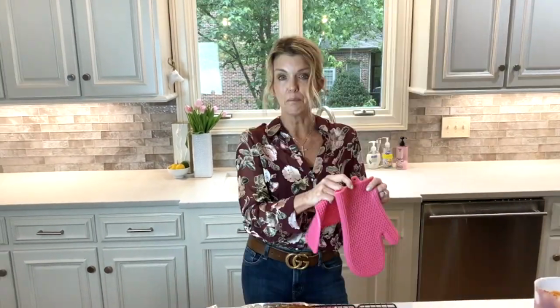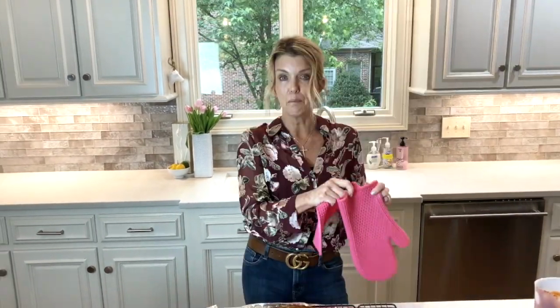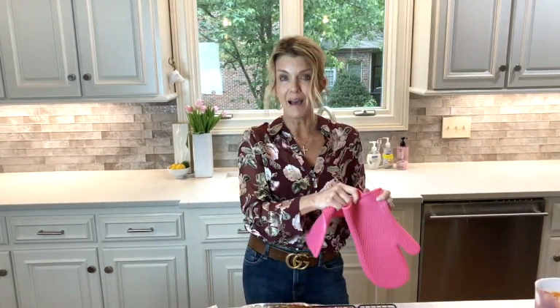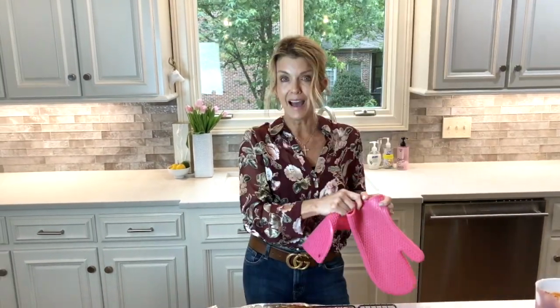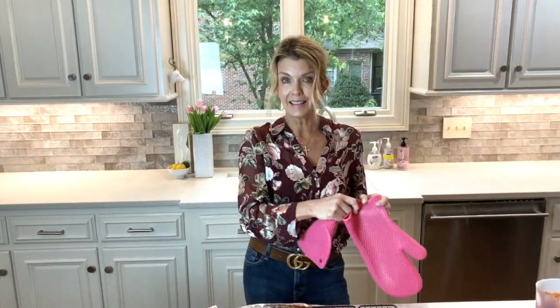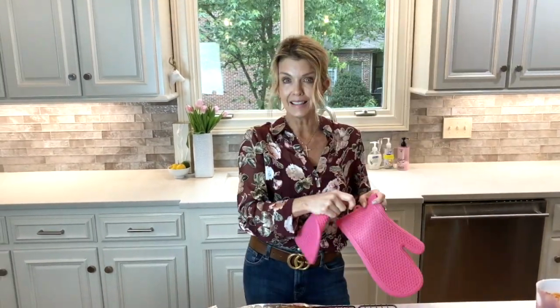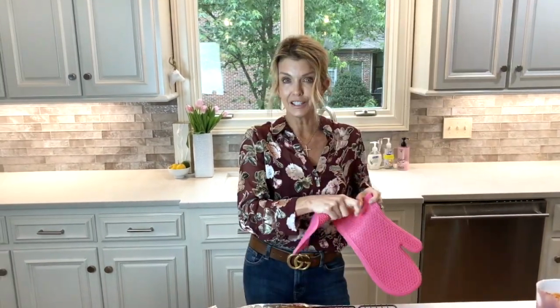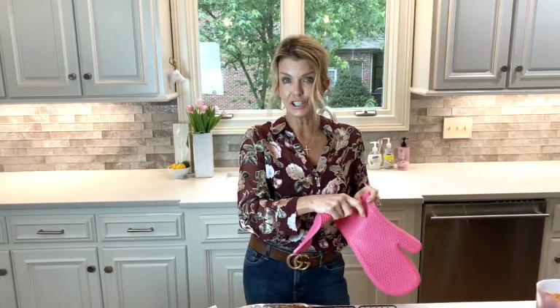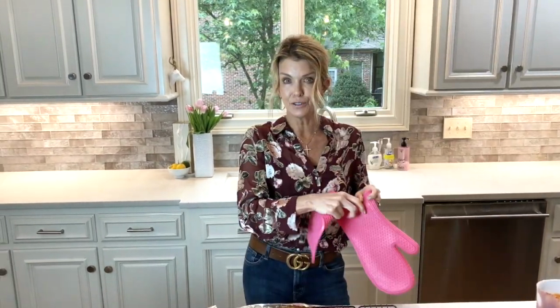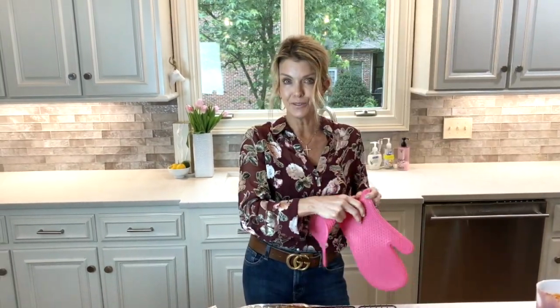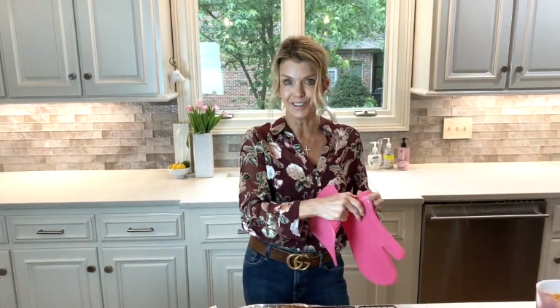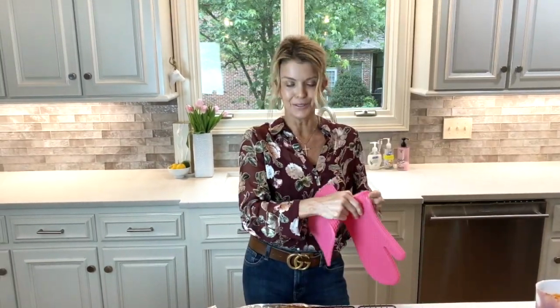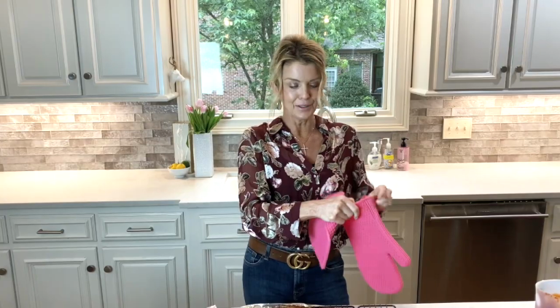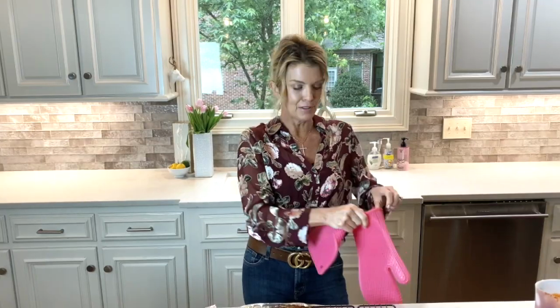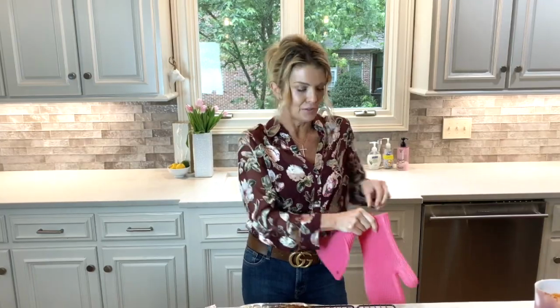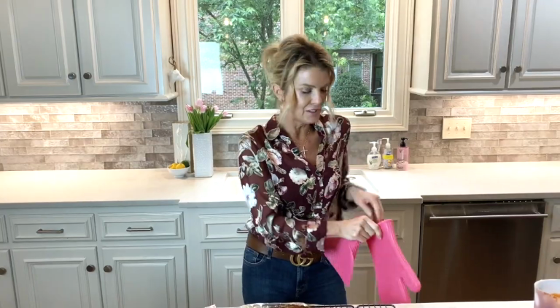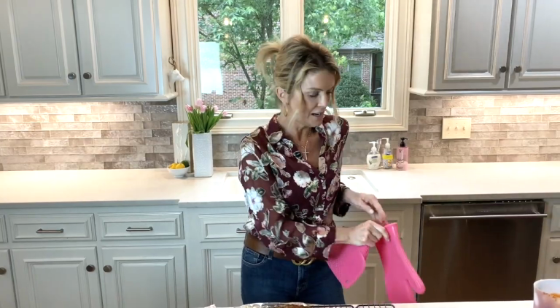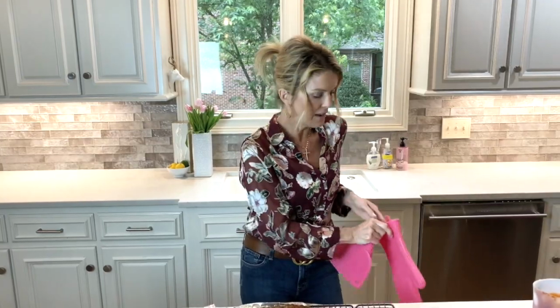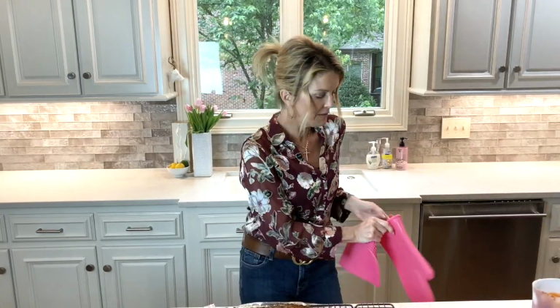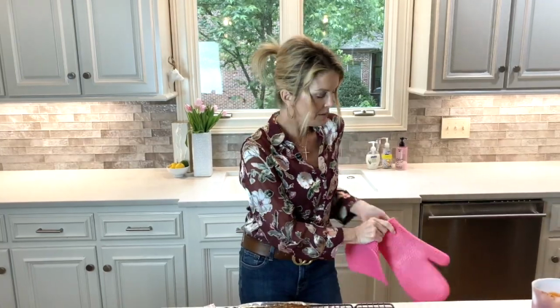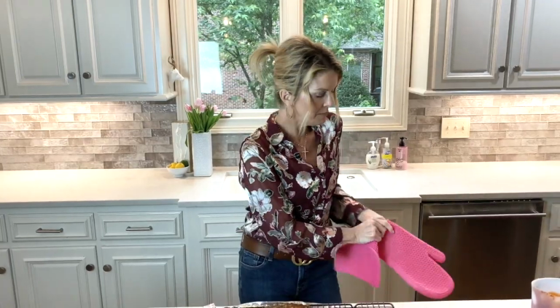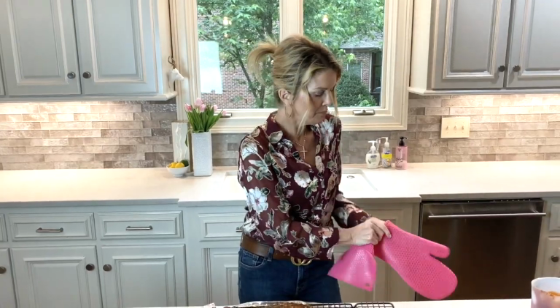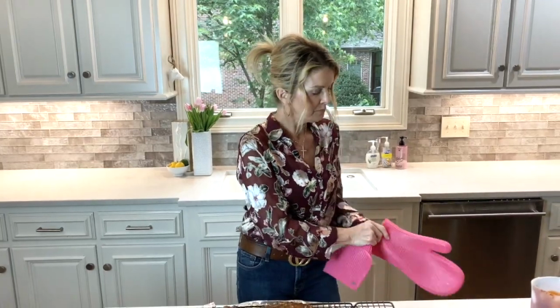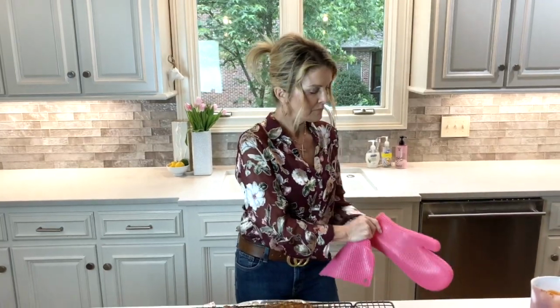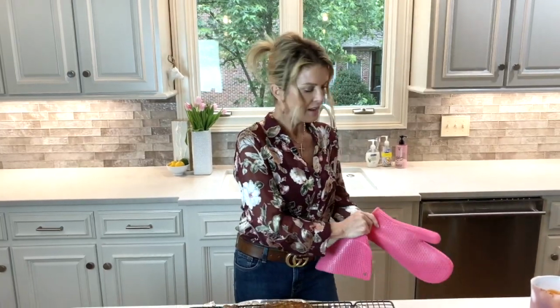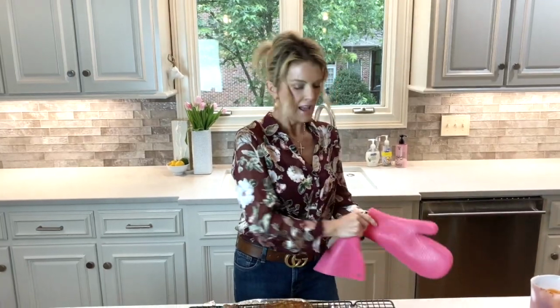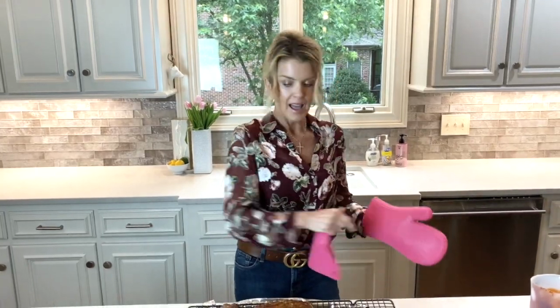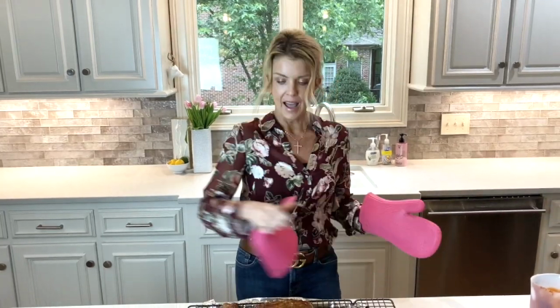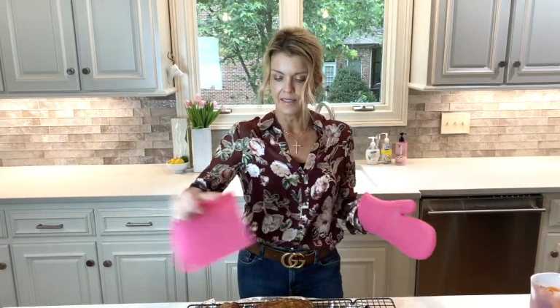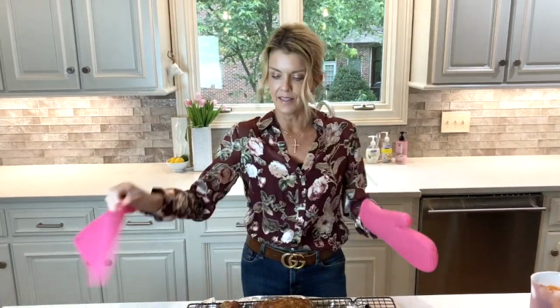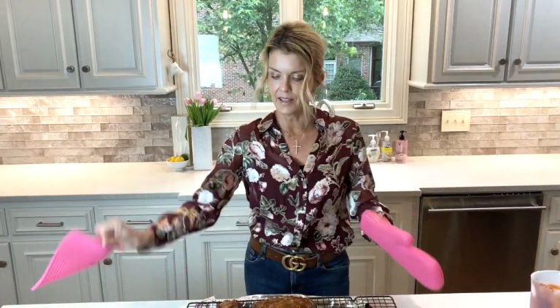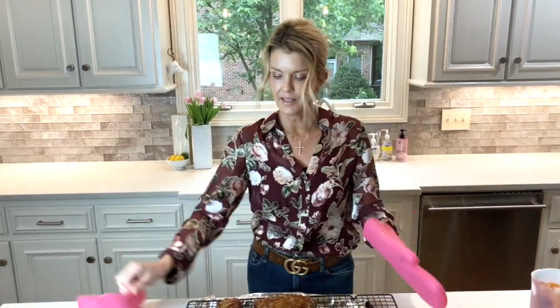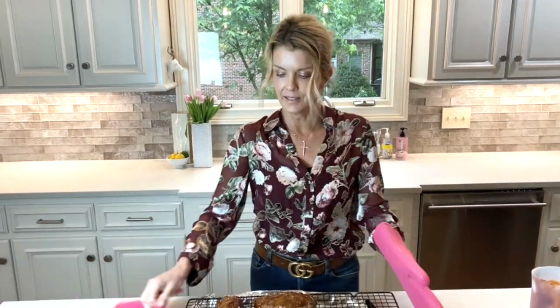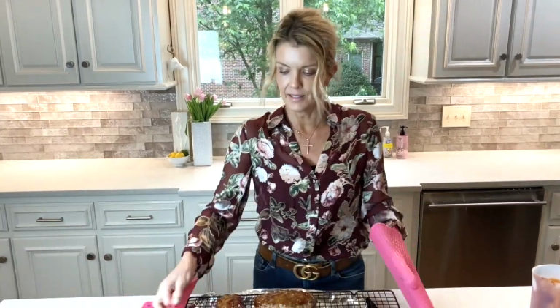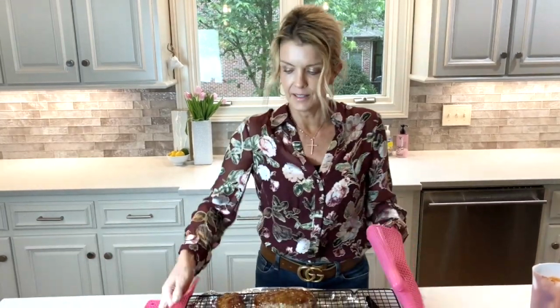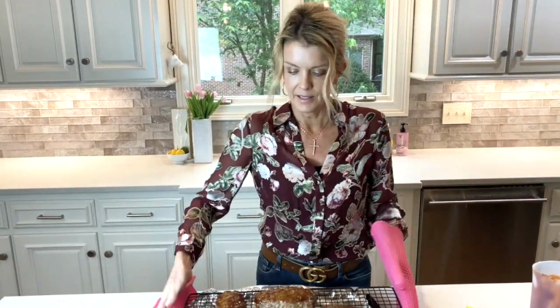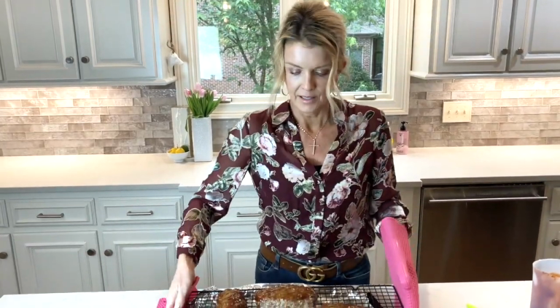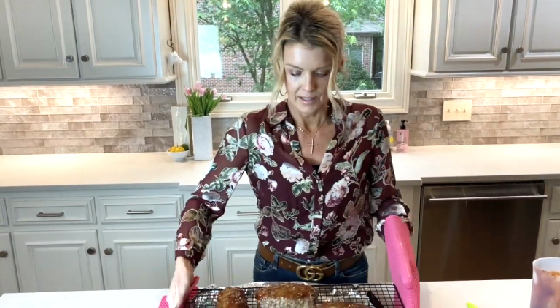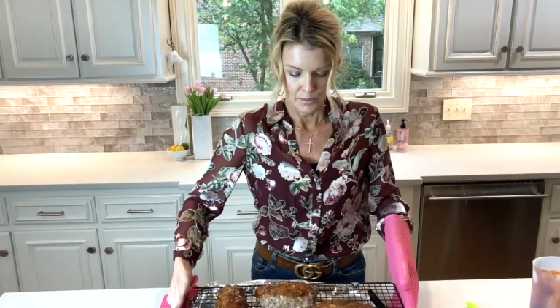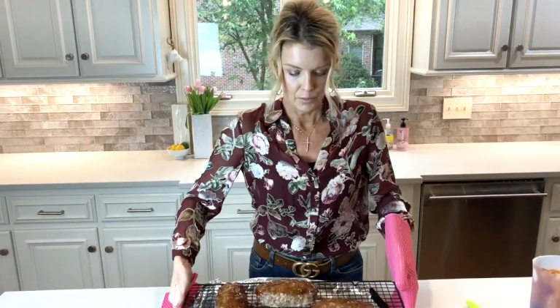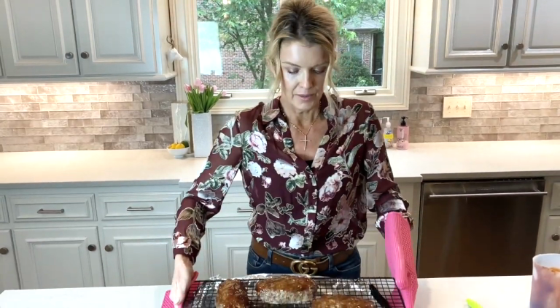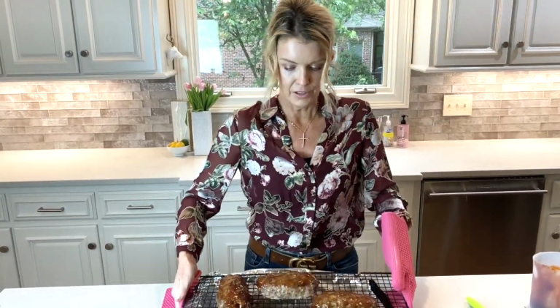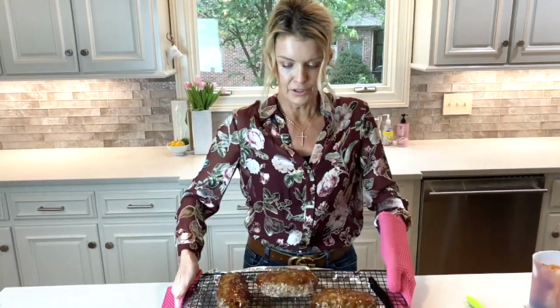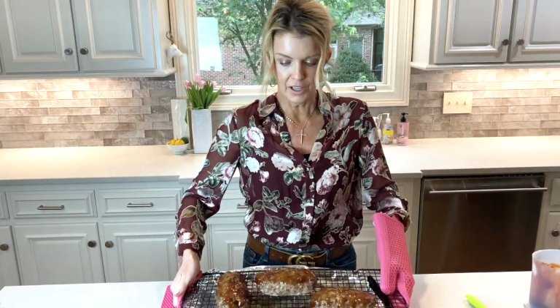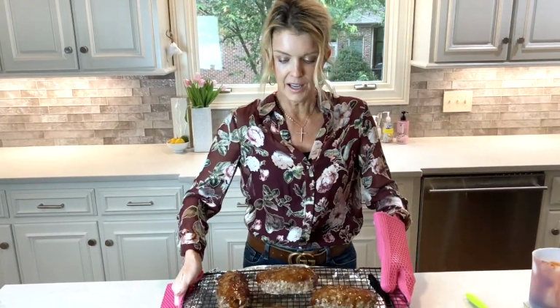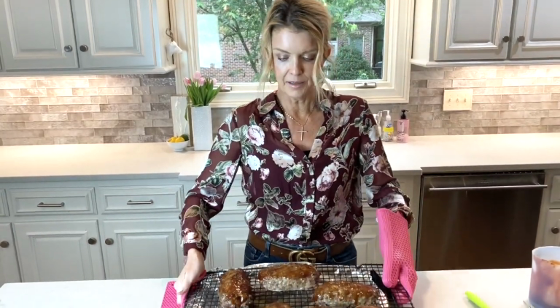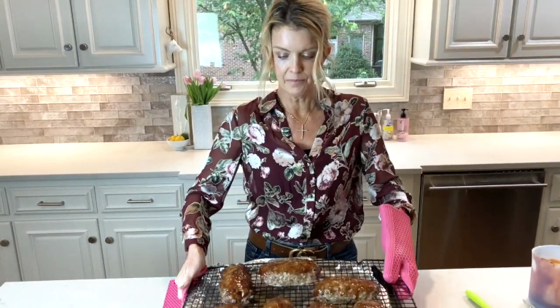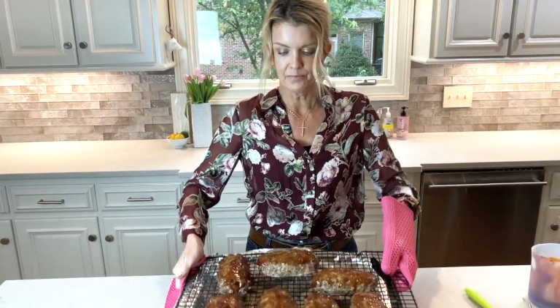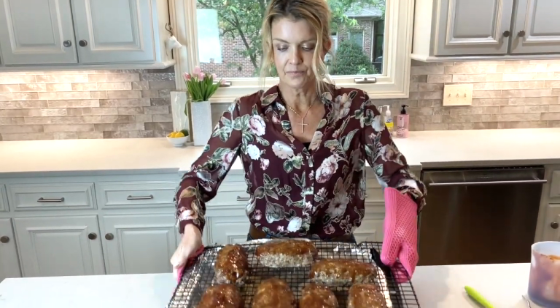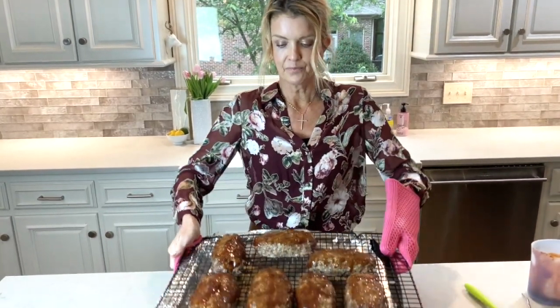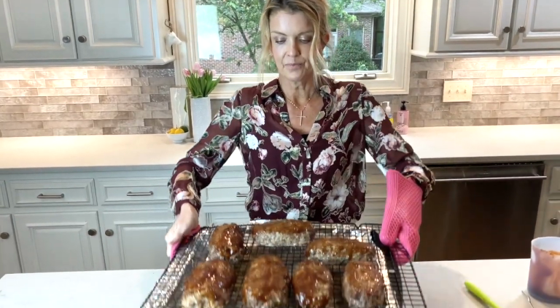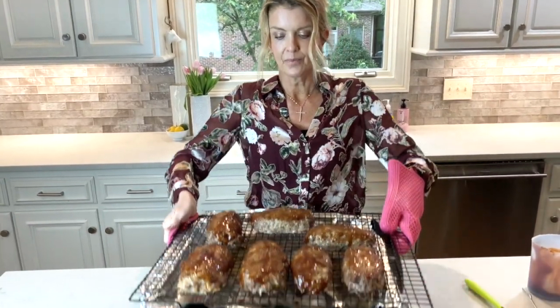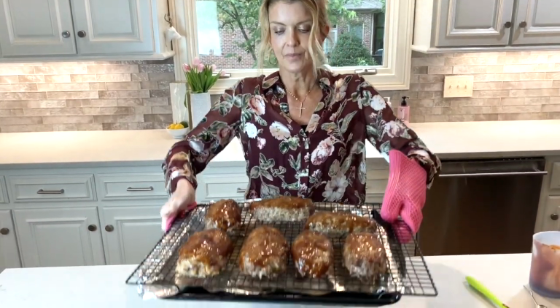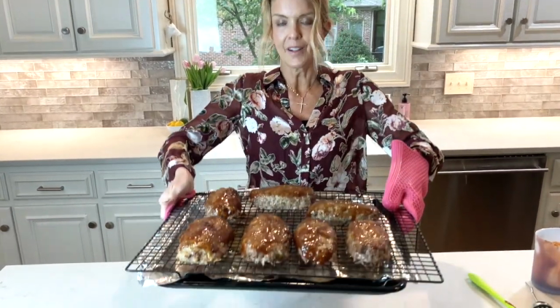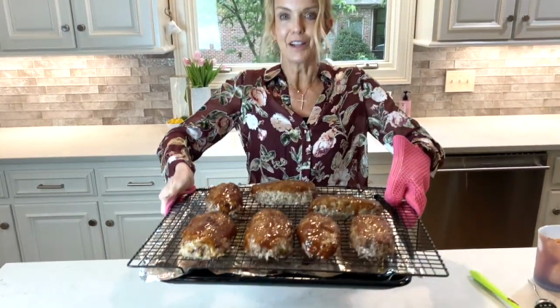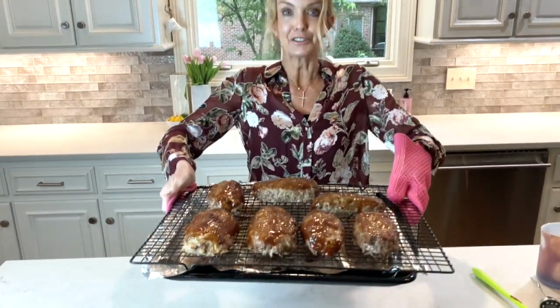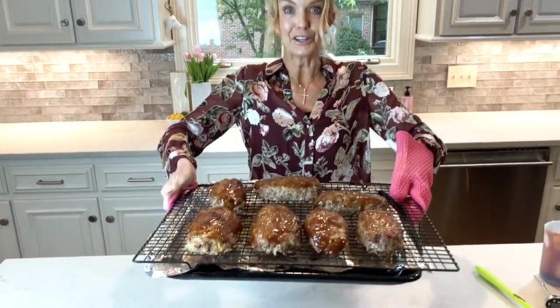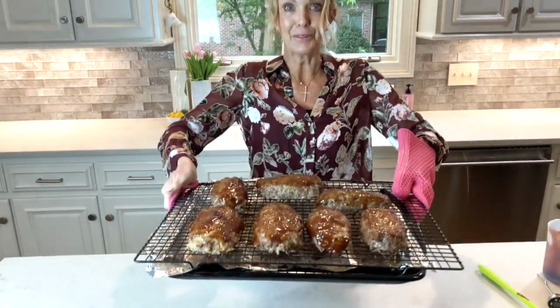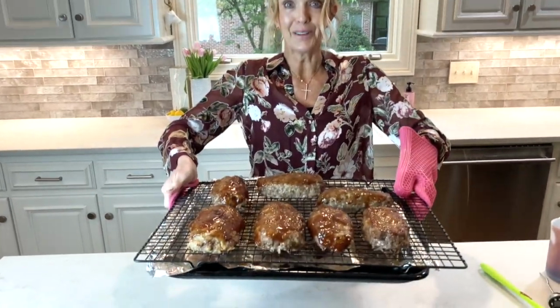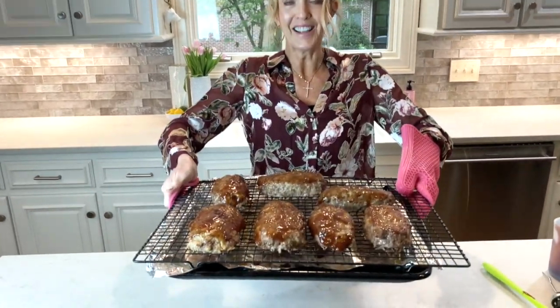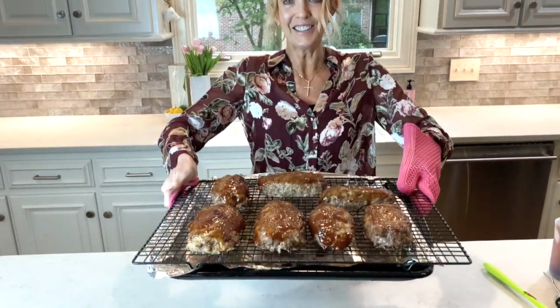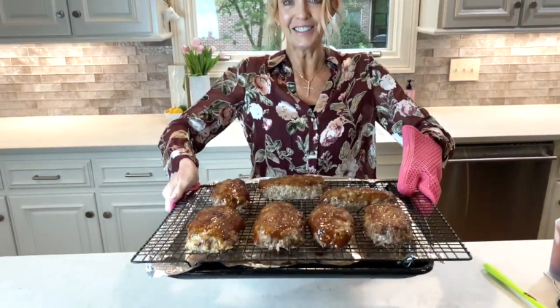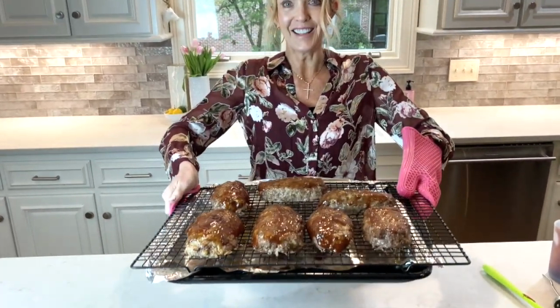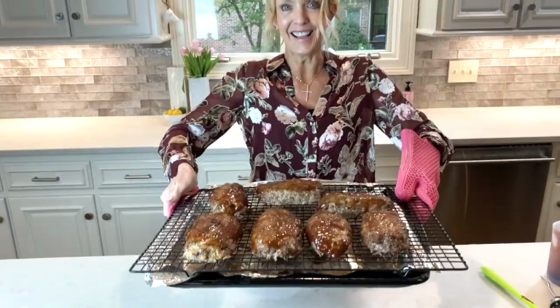Back into the 350-degree oven, and then when they're done, I'll show you what they look like.